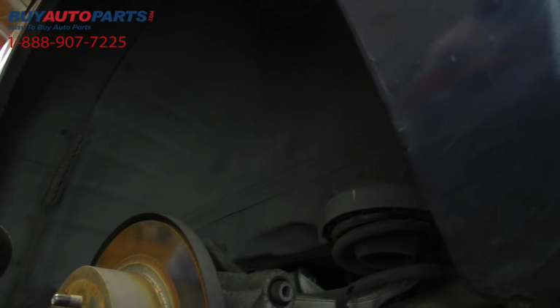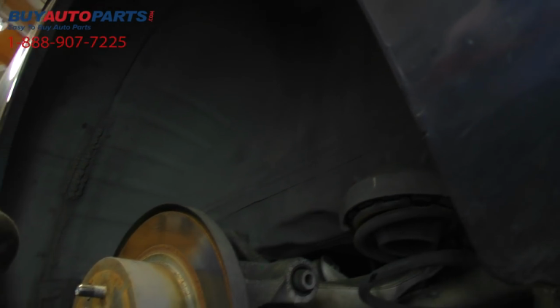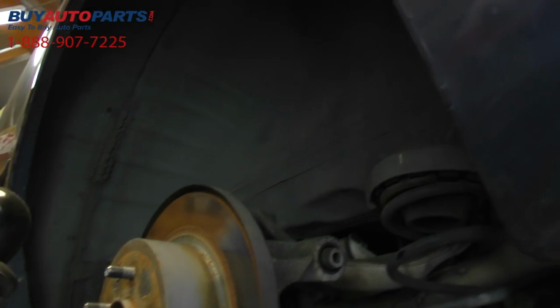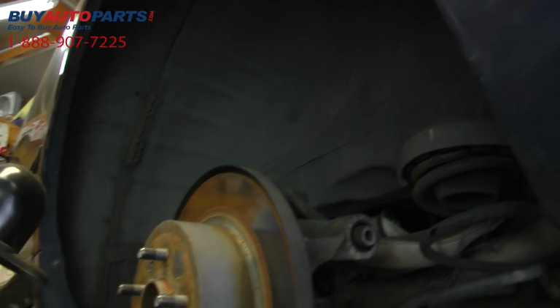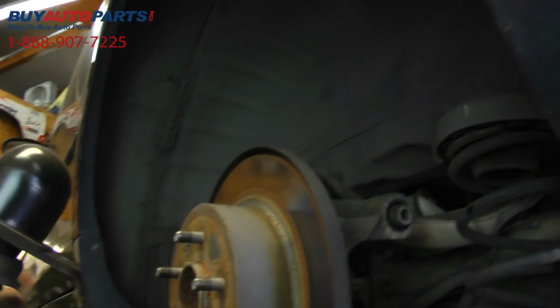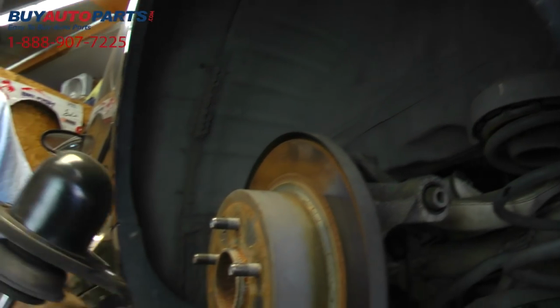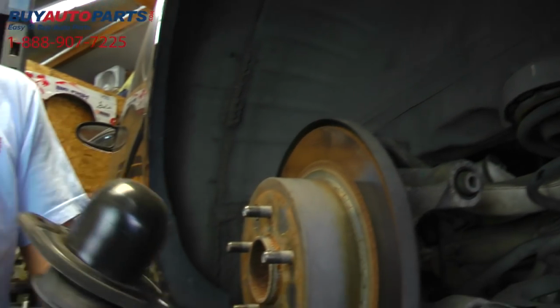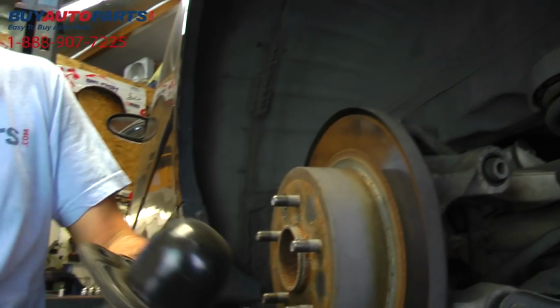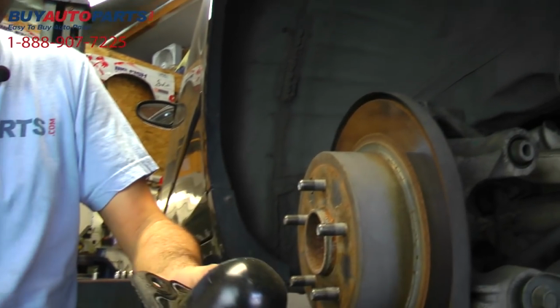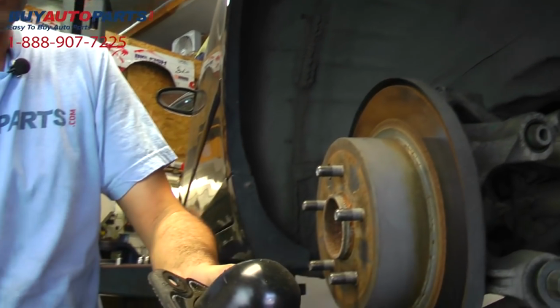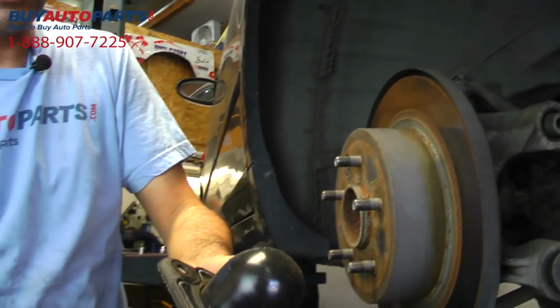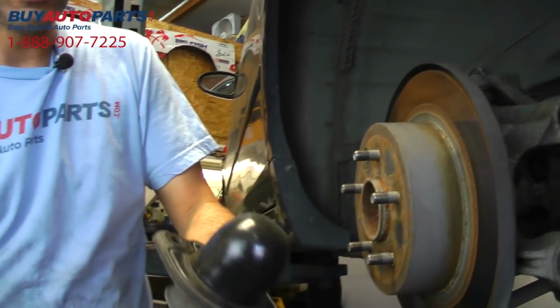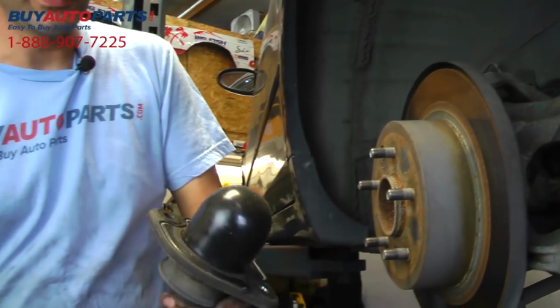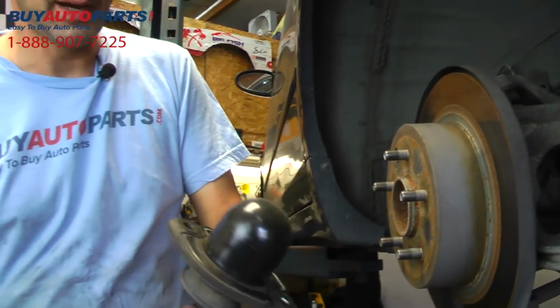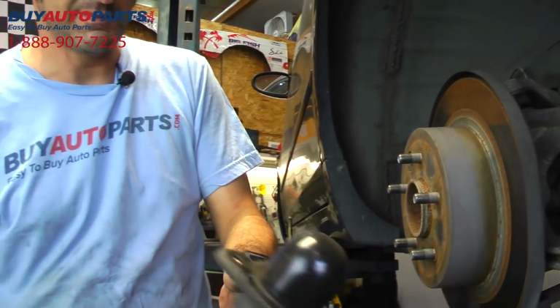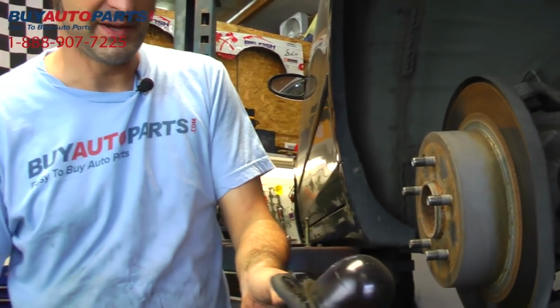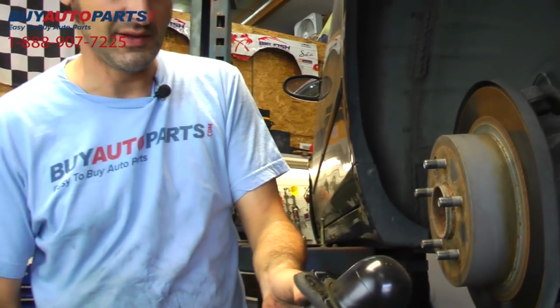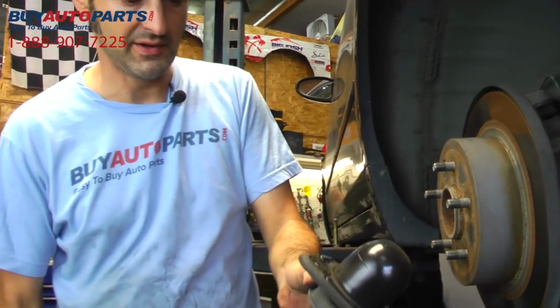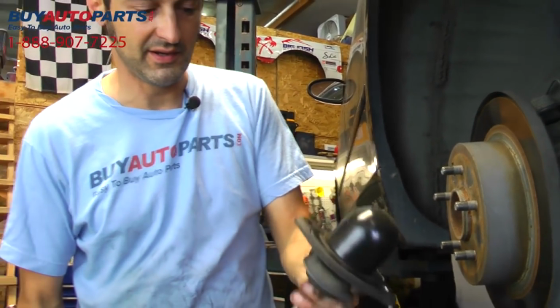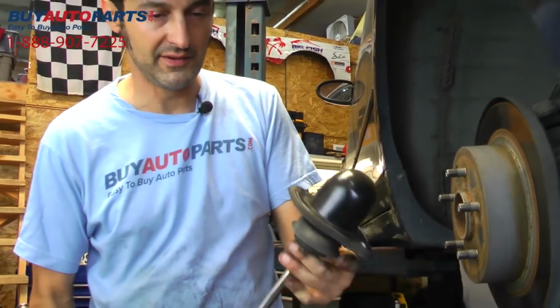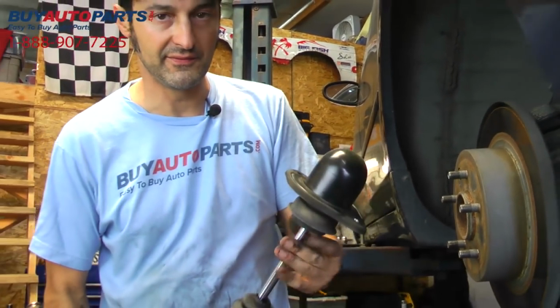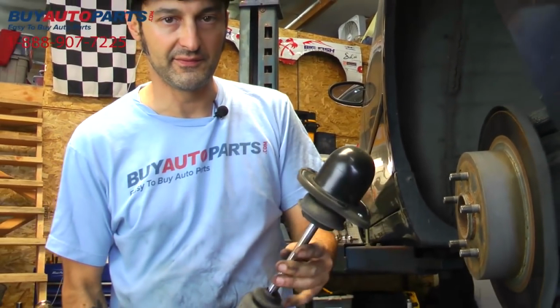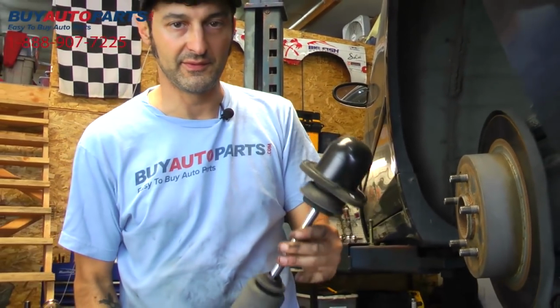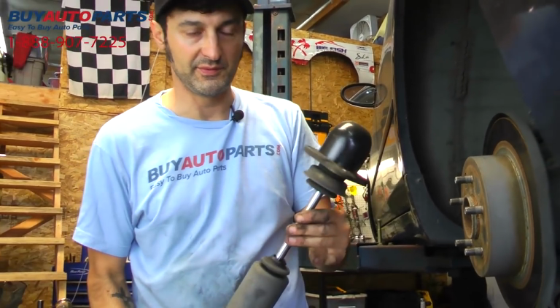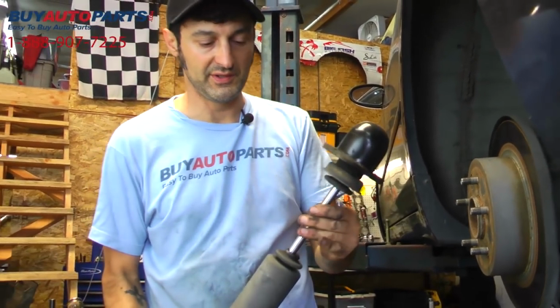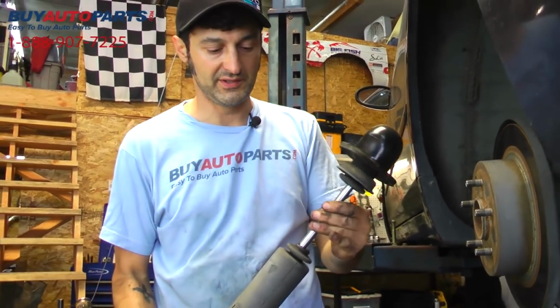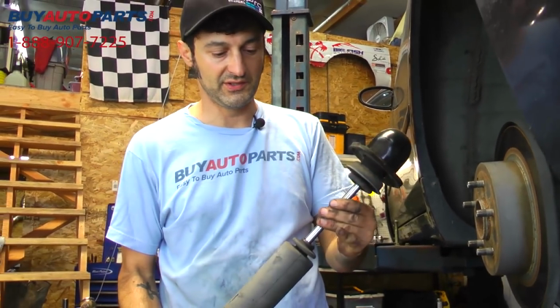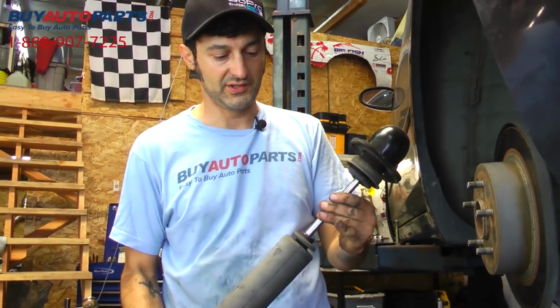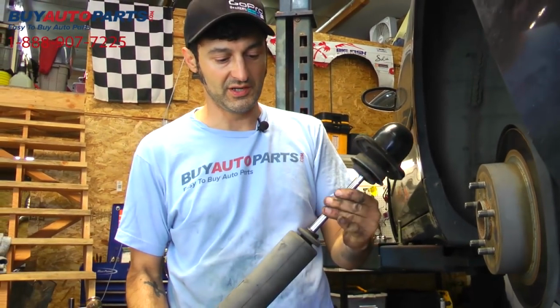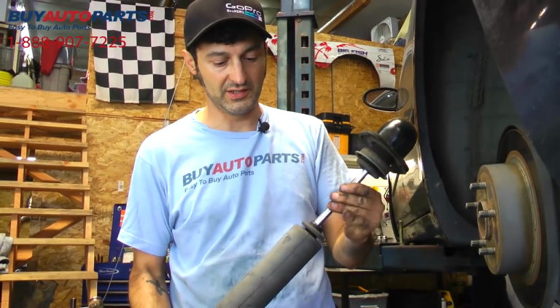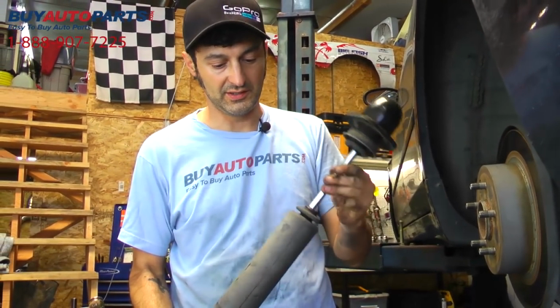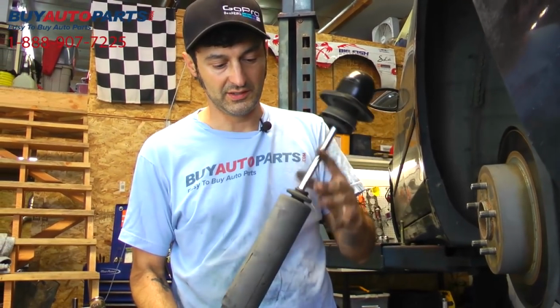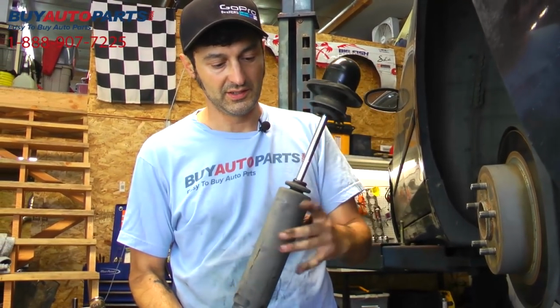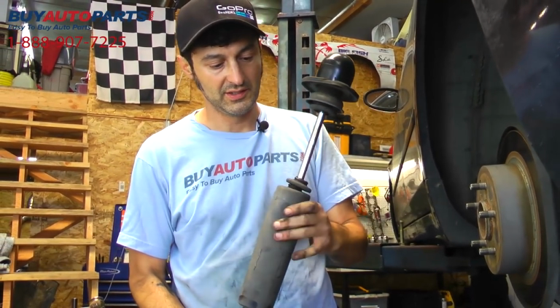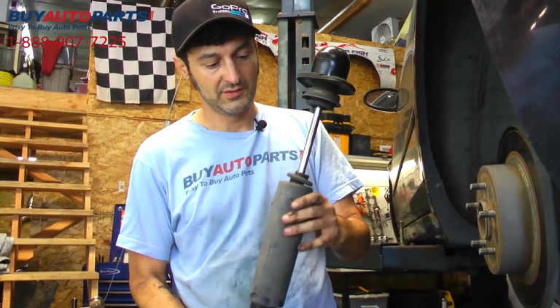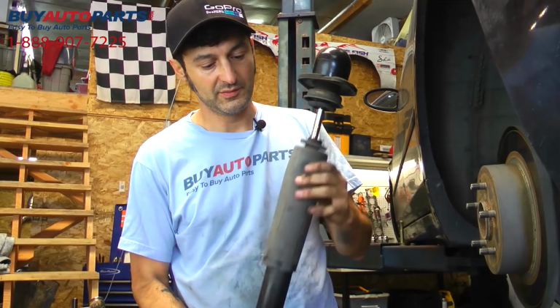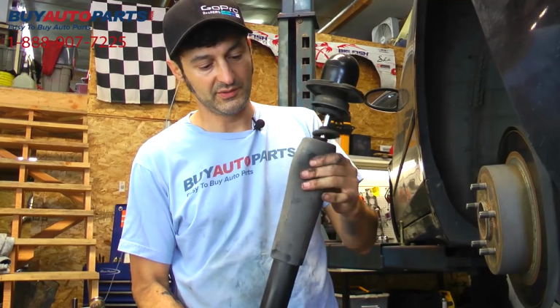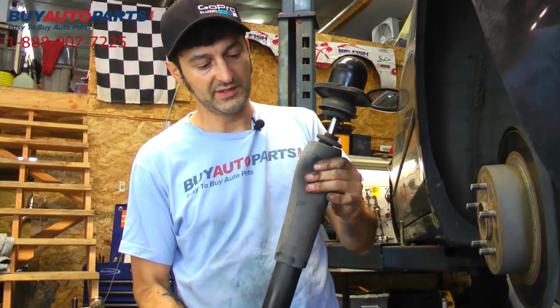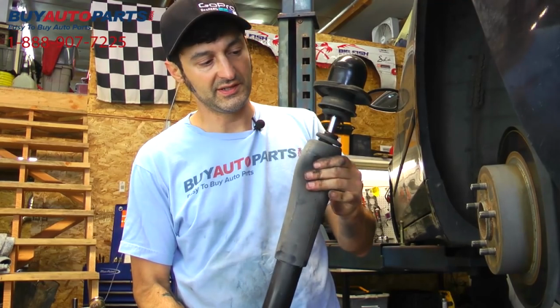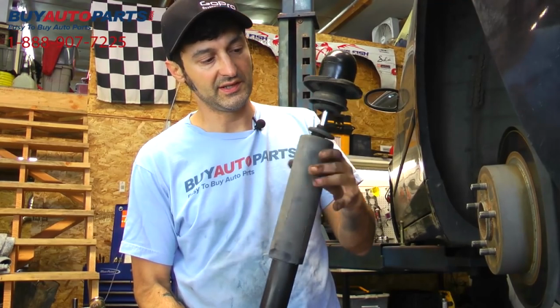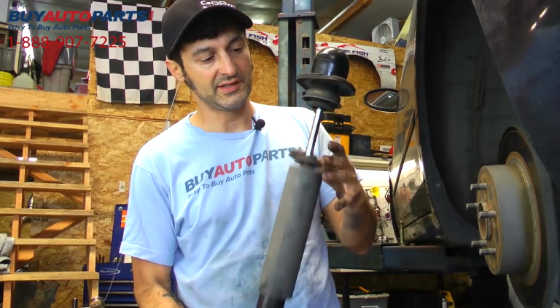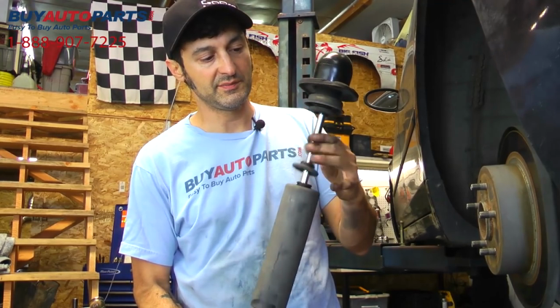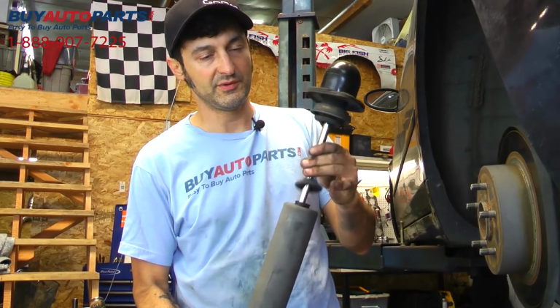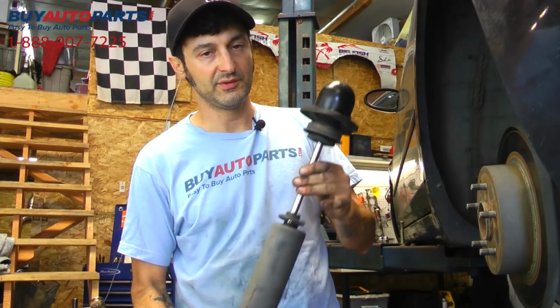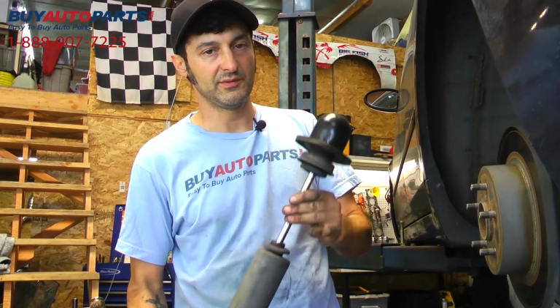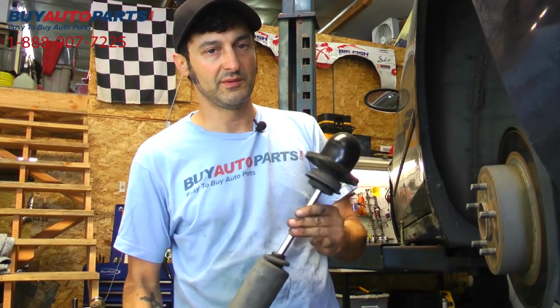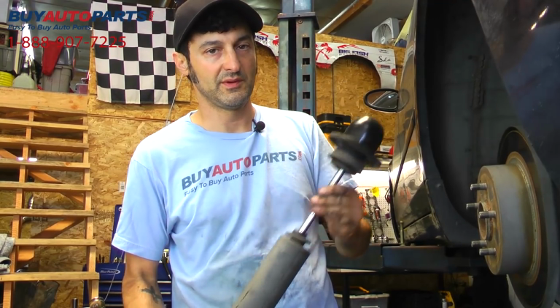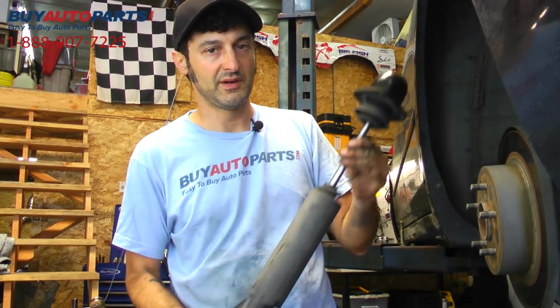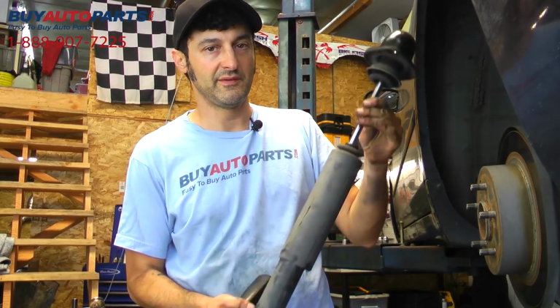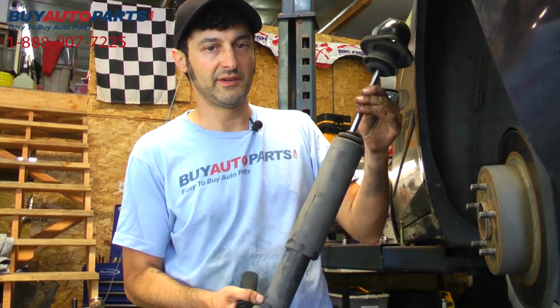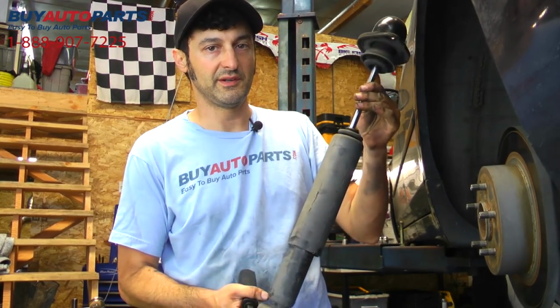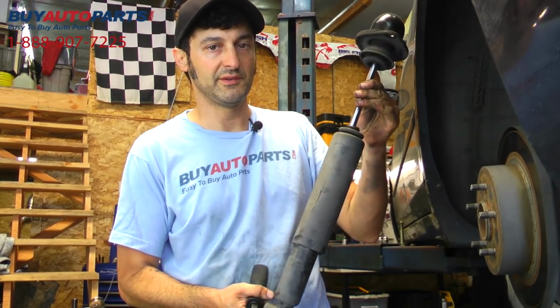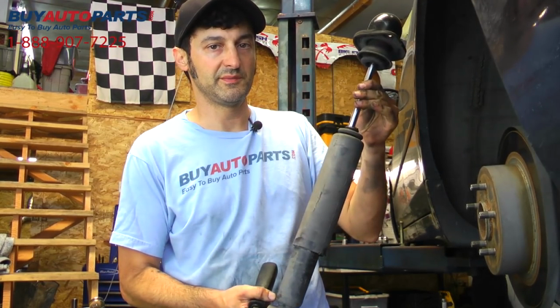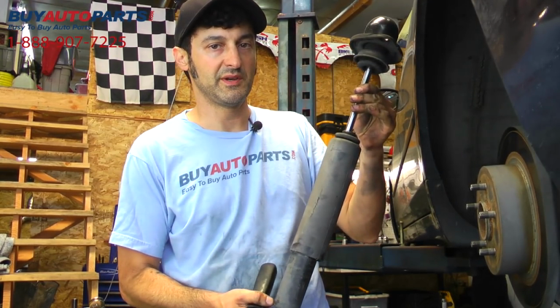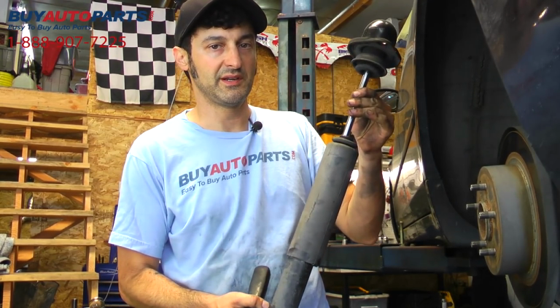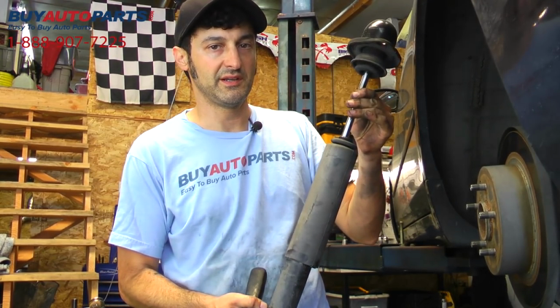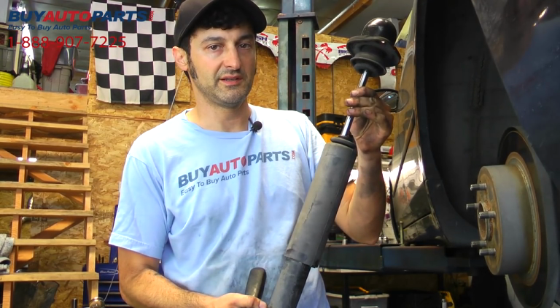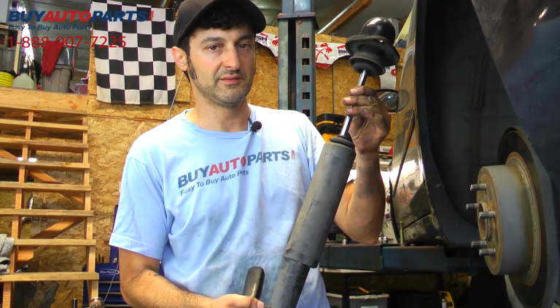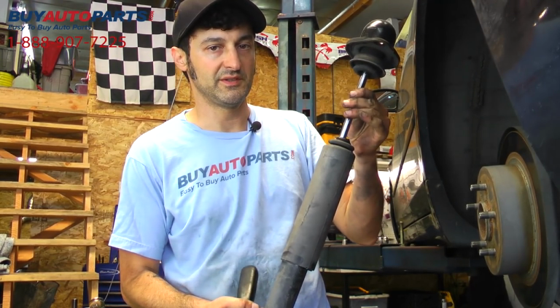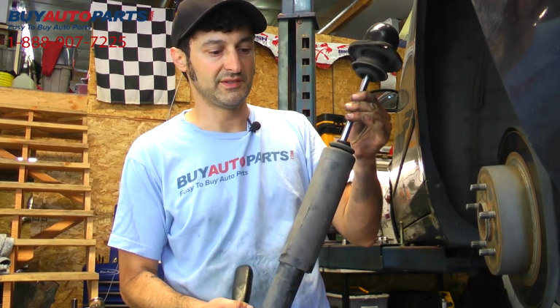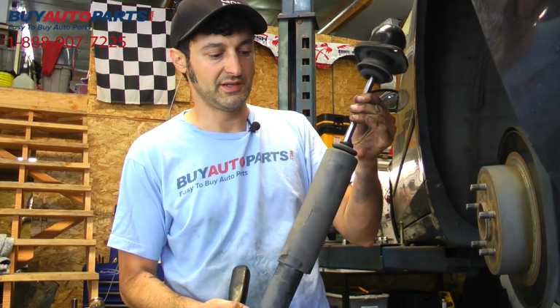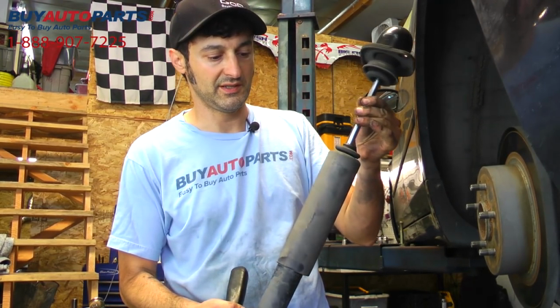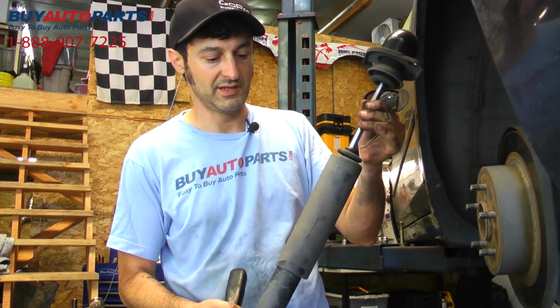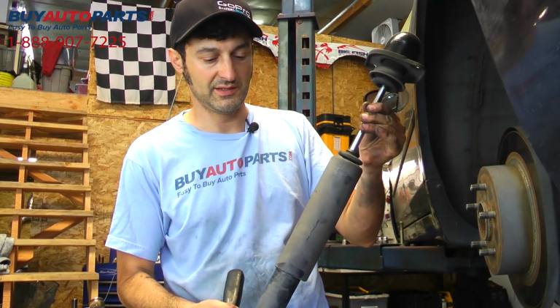Next we'll just take the top mount off, replace the shock, replace the dust boot — everything goes back in just like that.